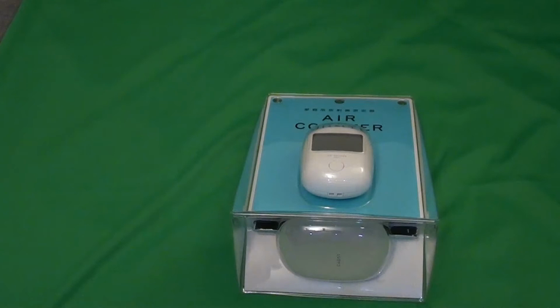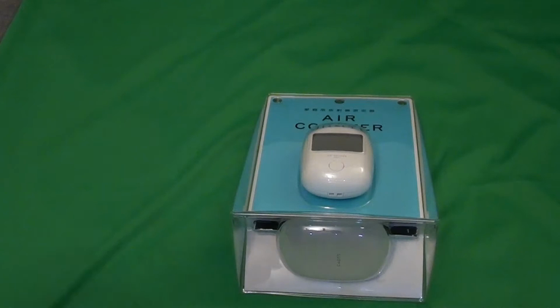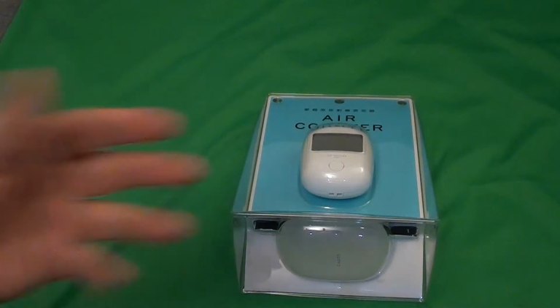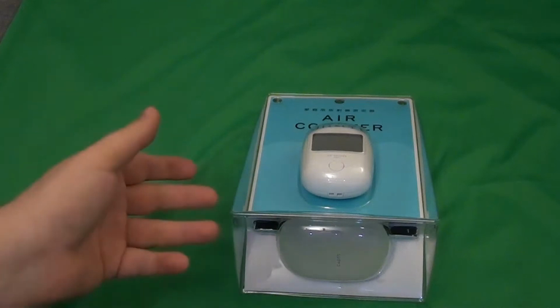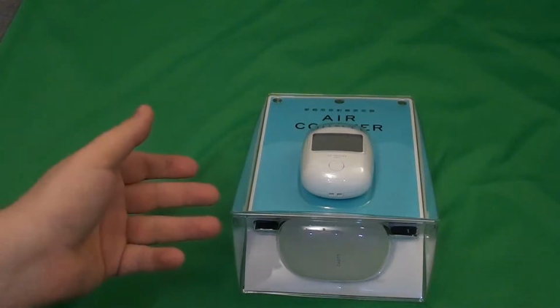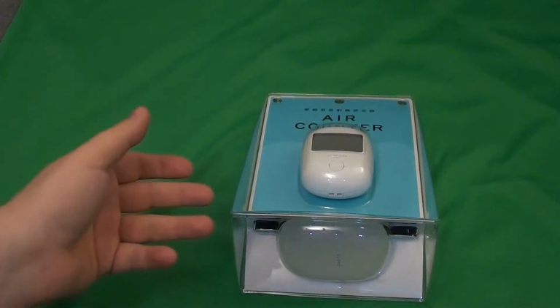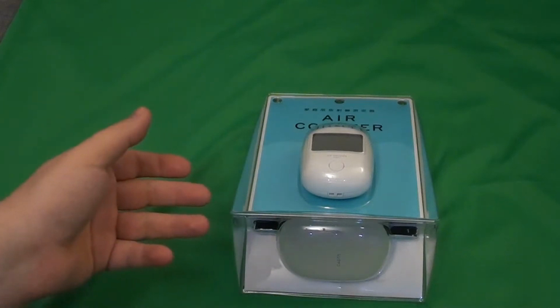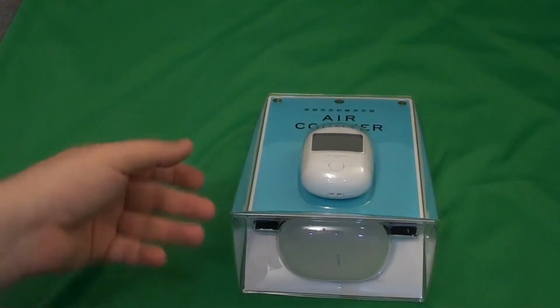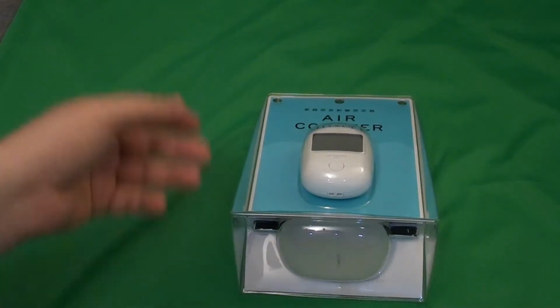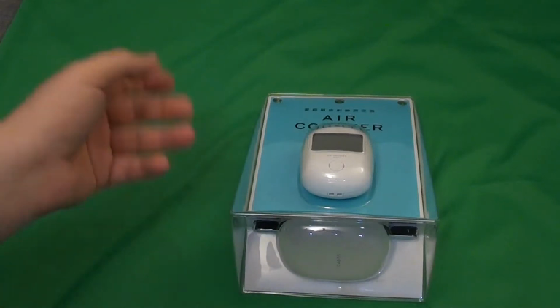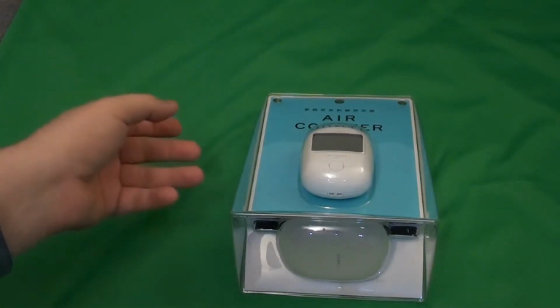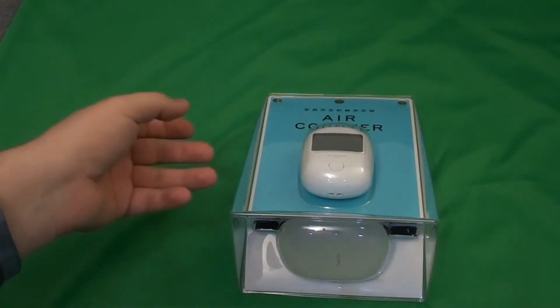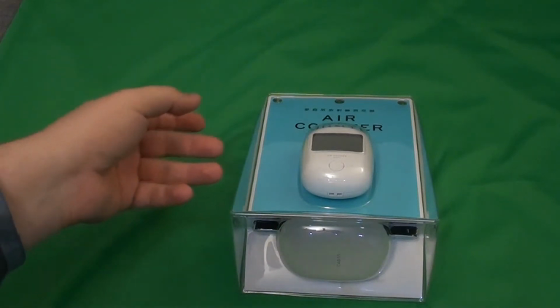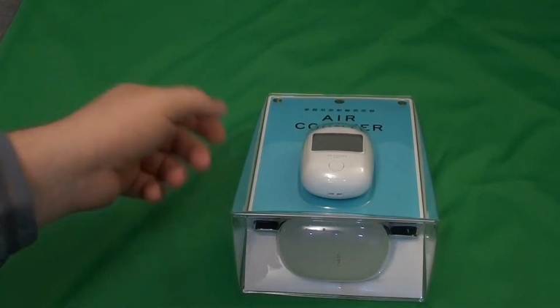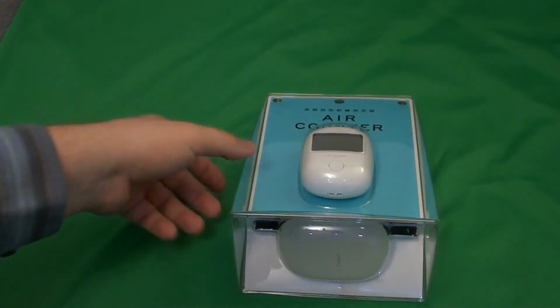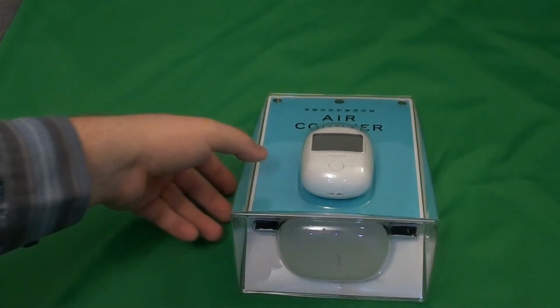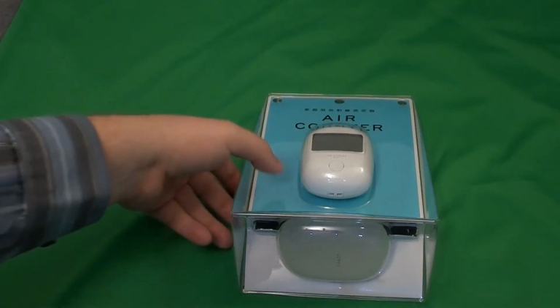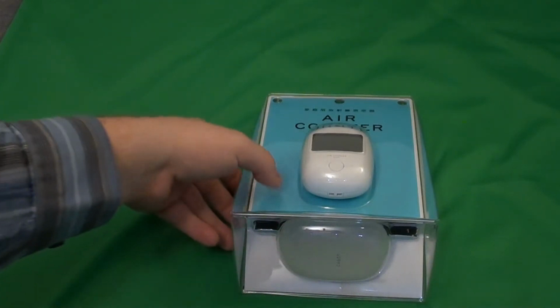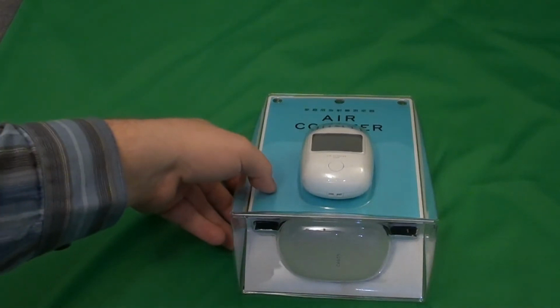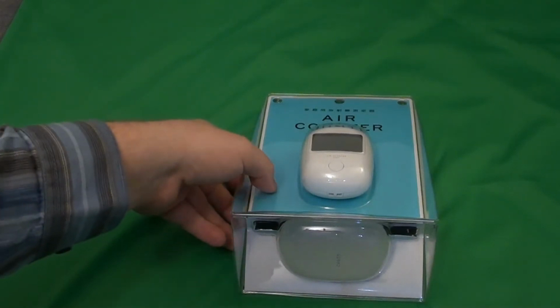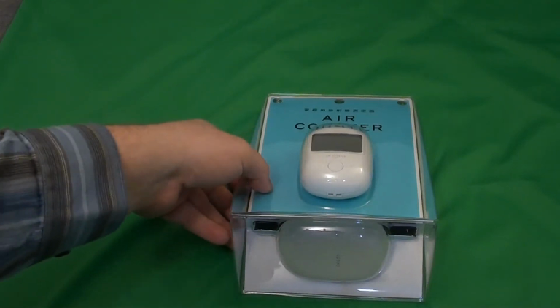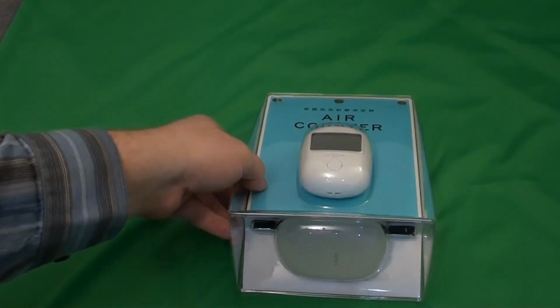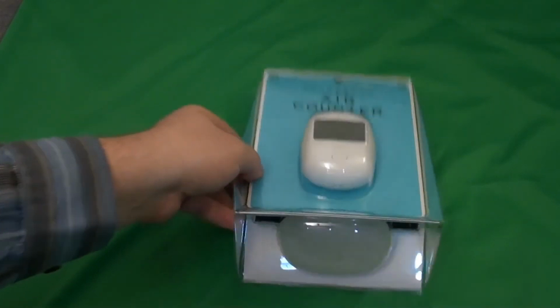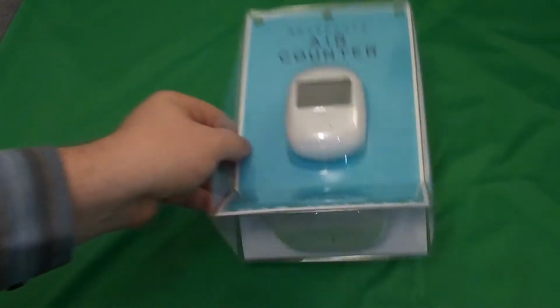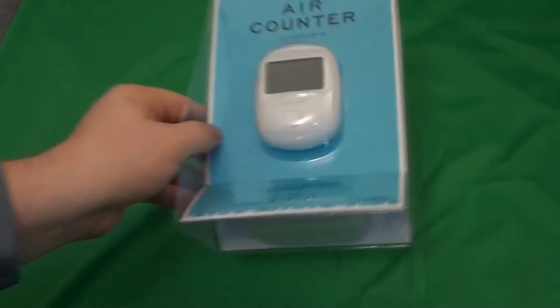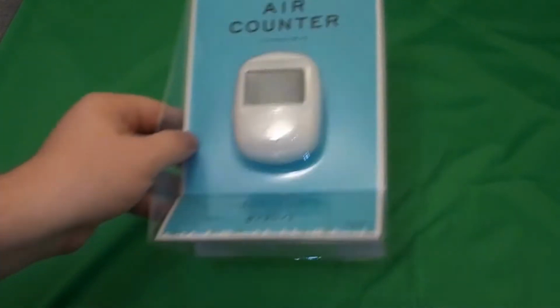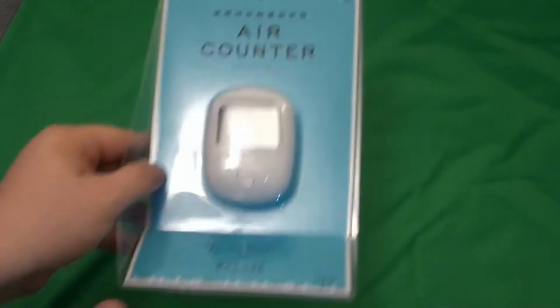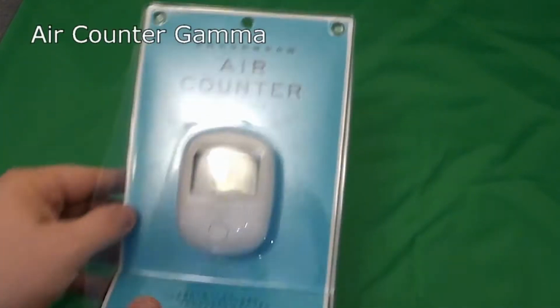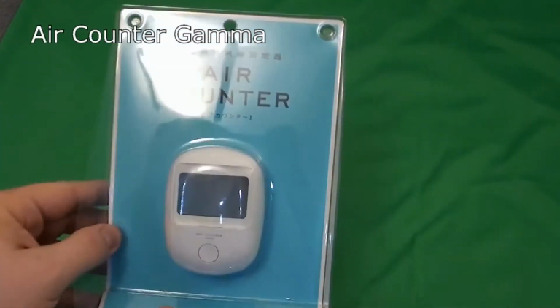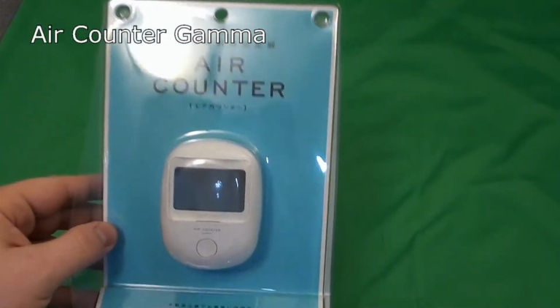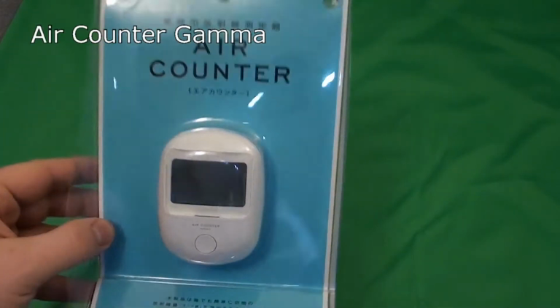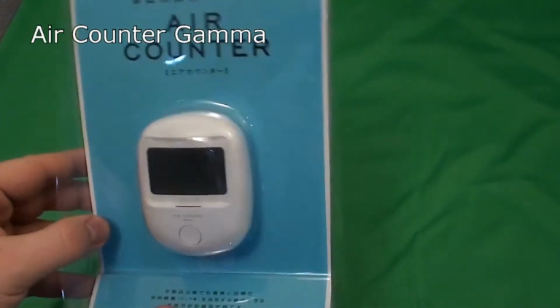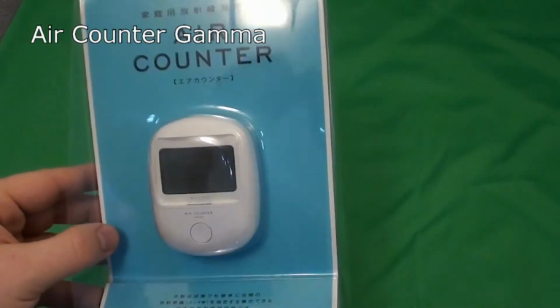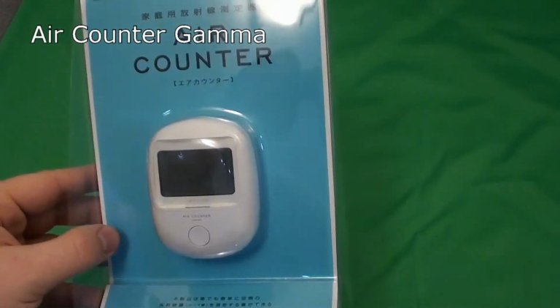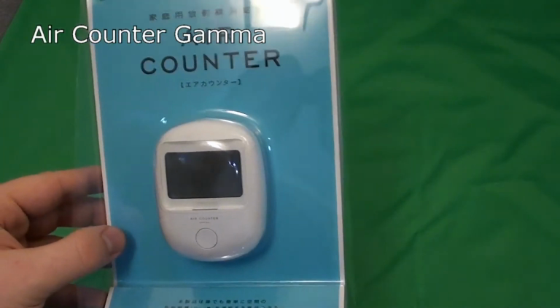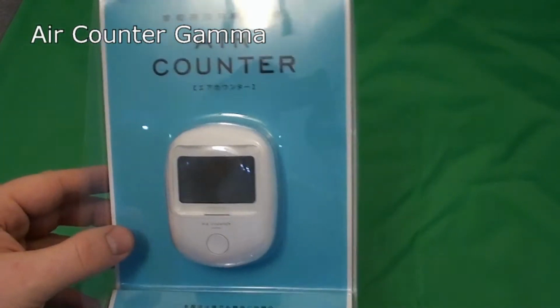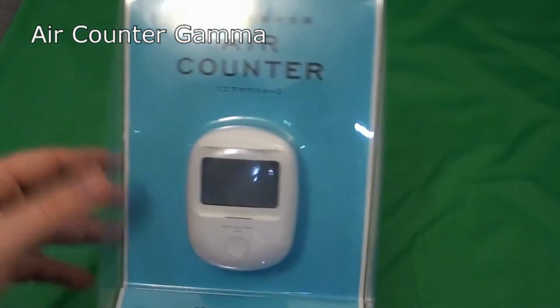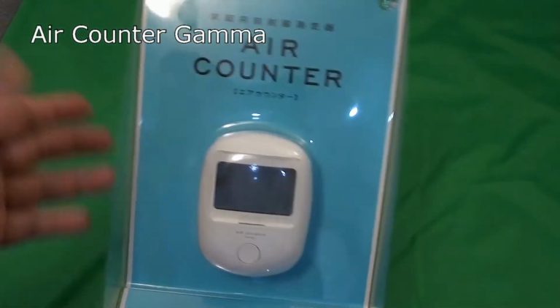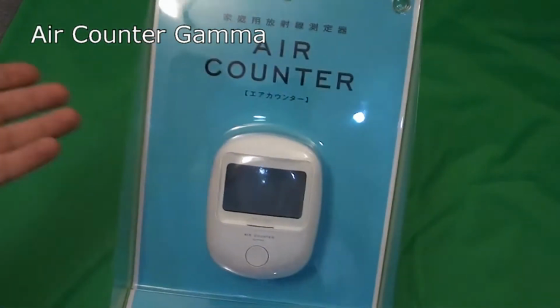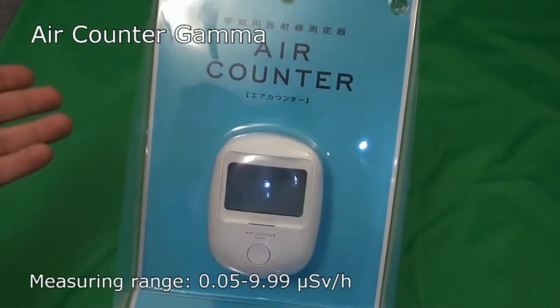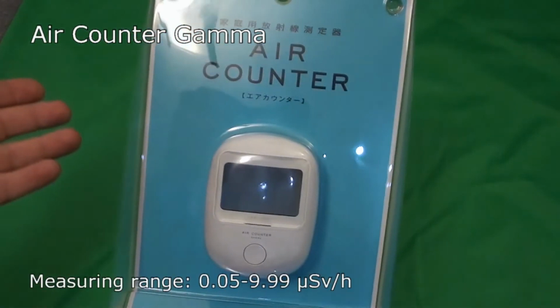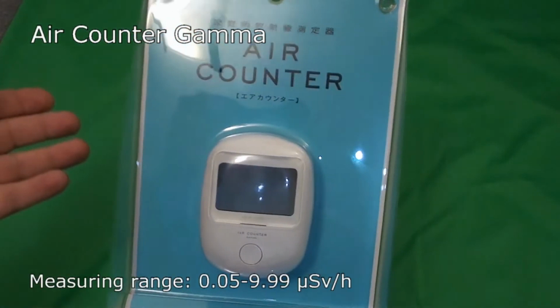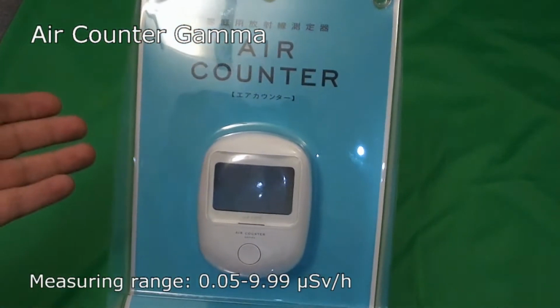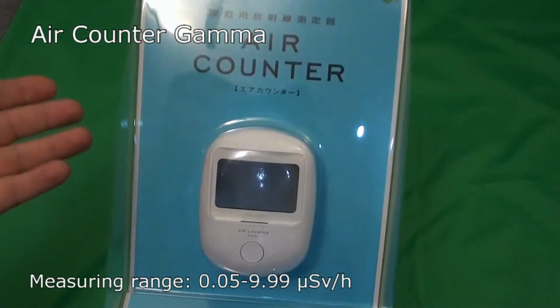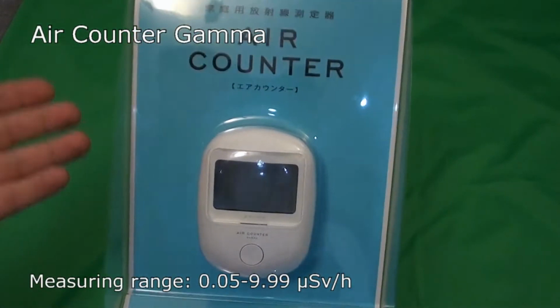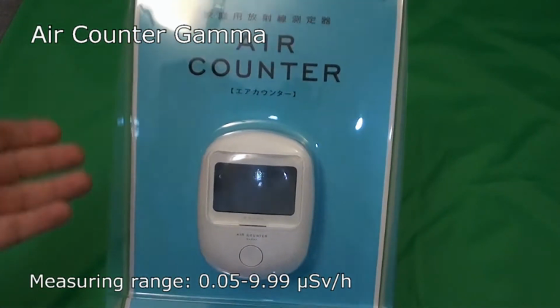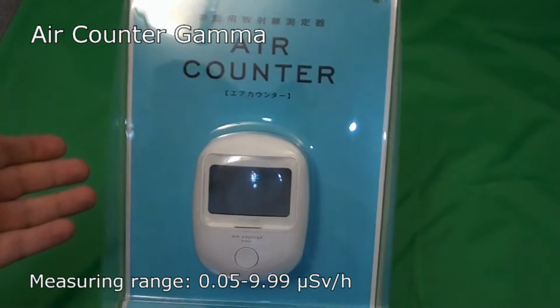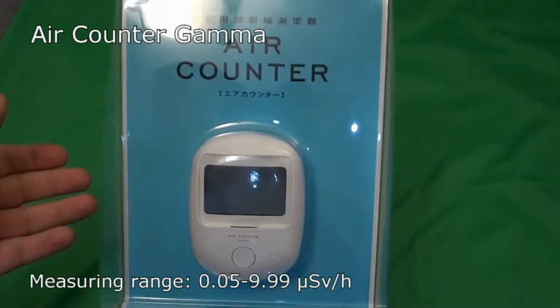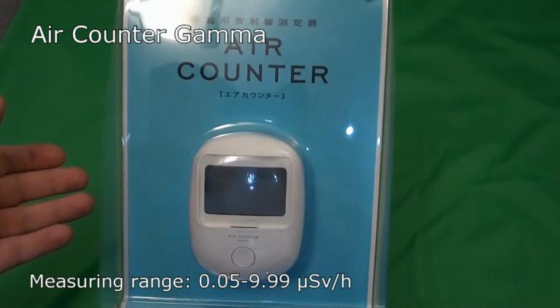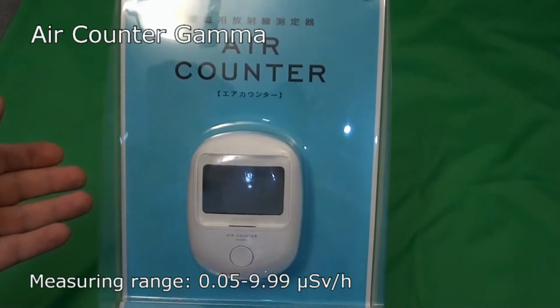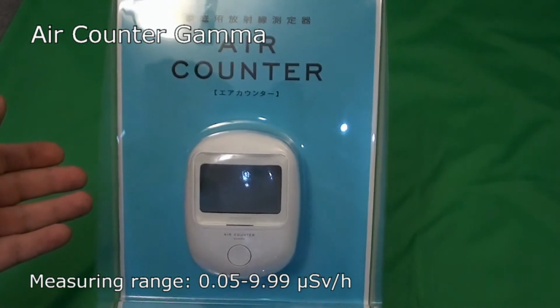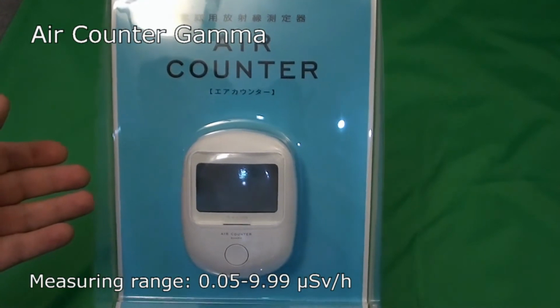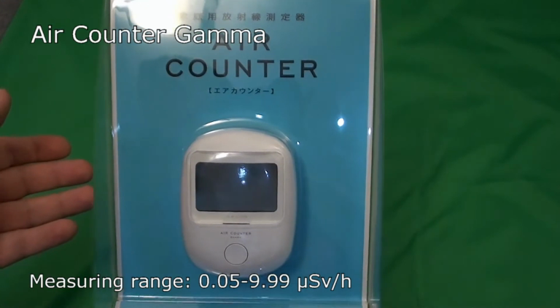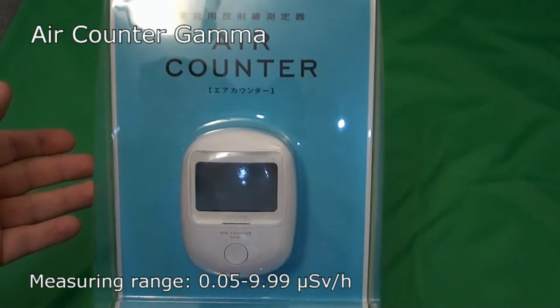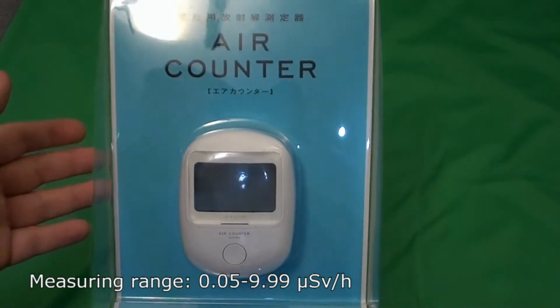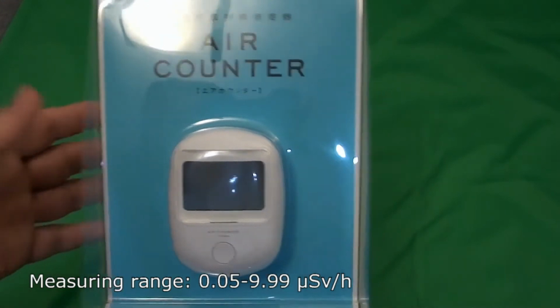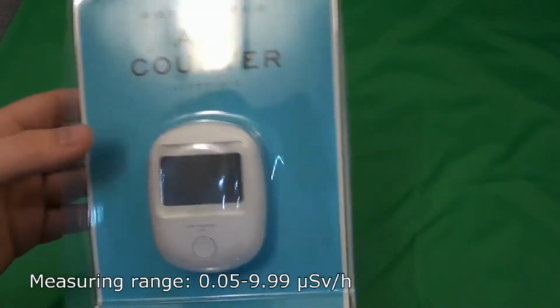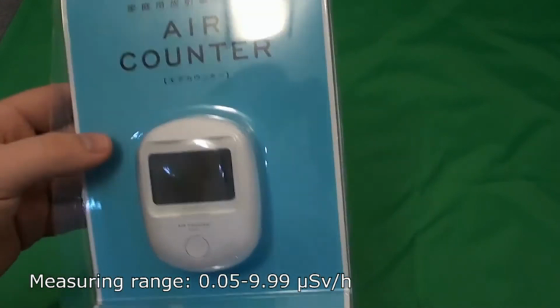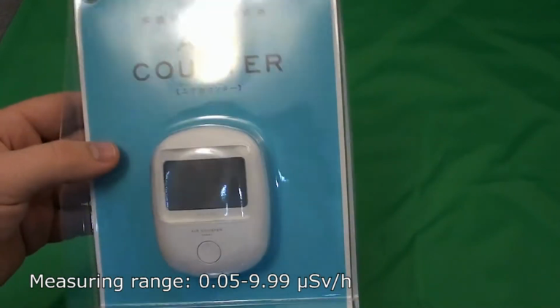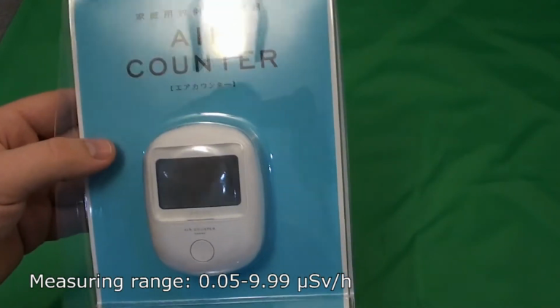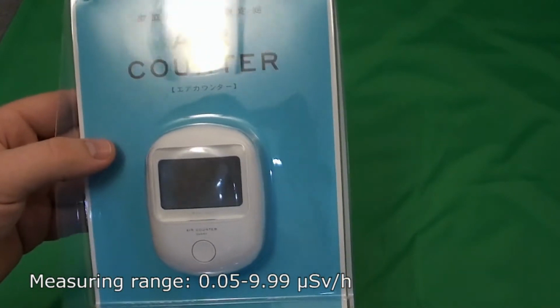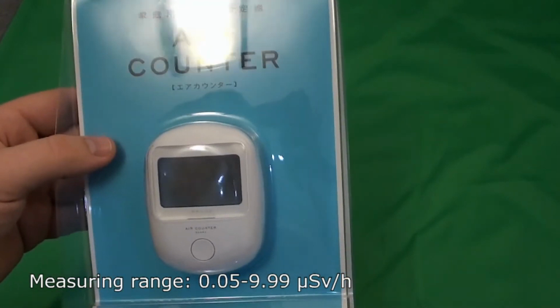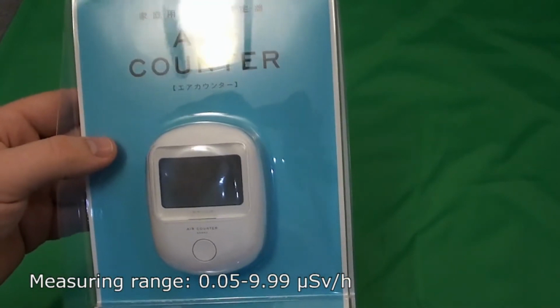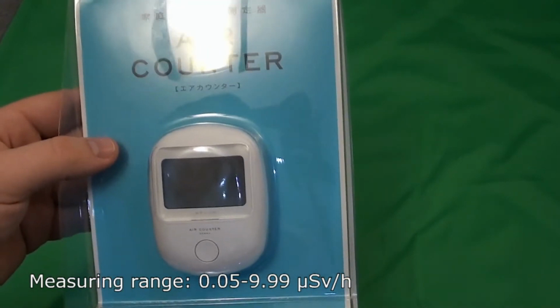Hello guys! Today I will be reviewing AirCounter Gamma, a Japanese semiconductor based Geiger counter.